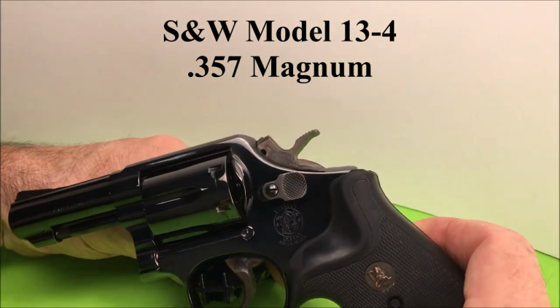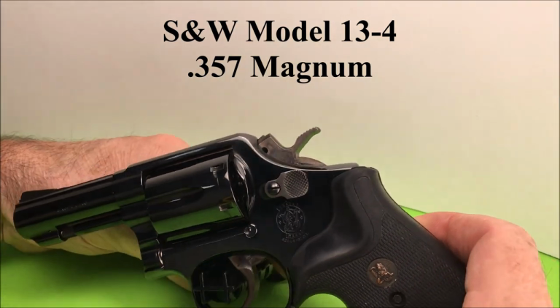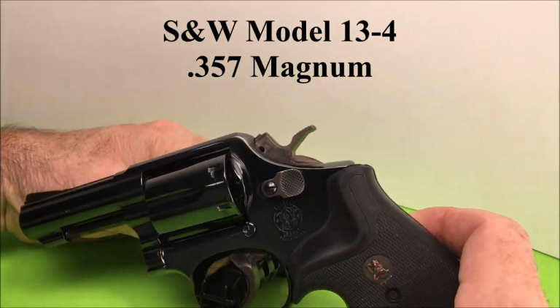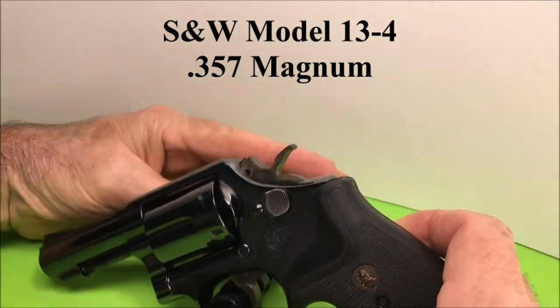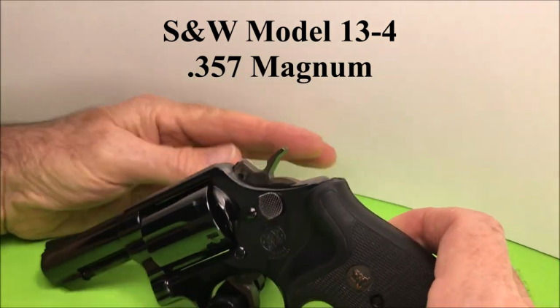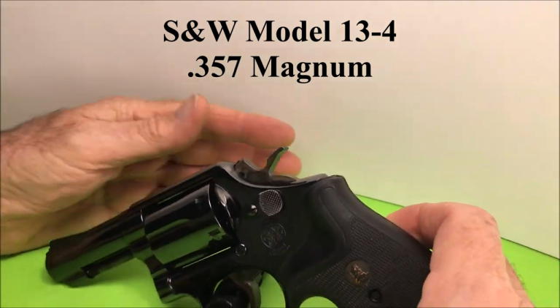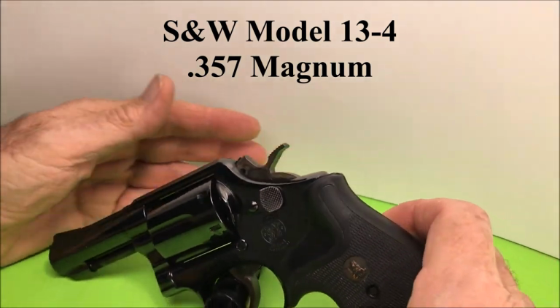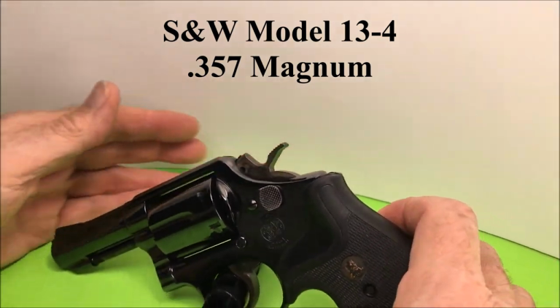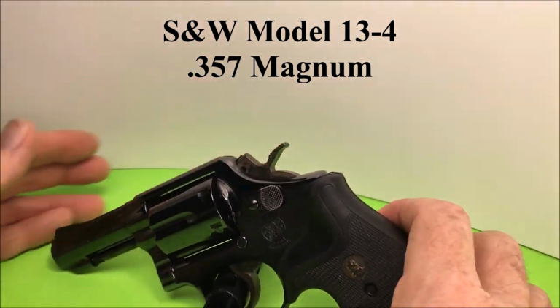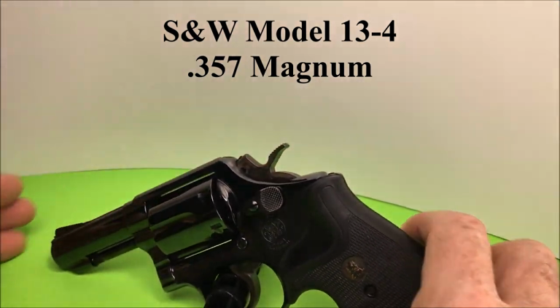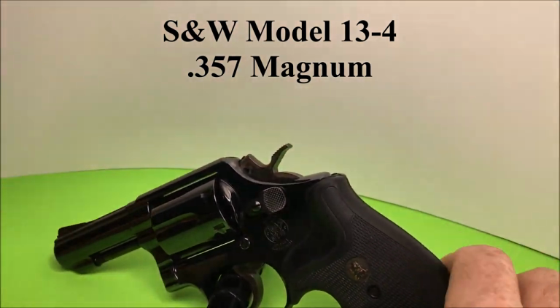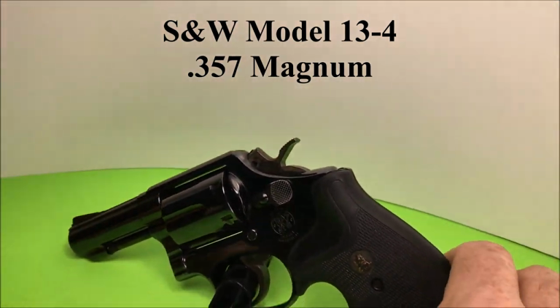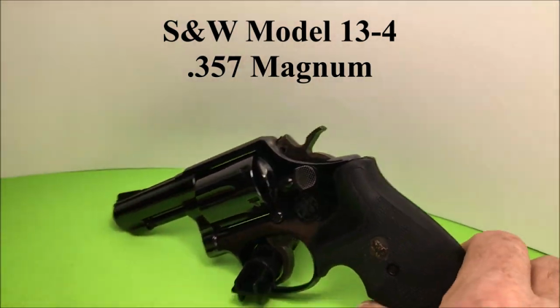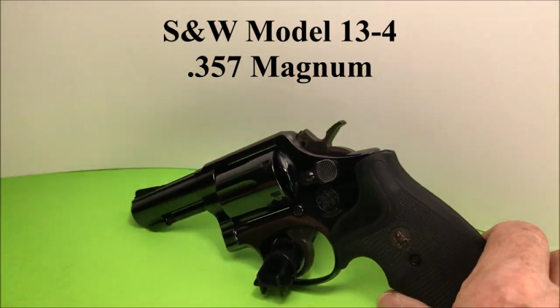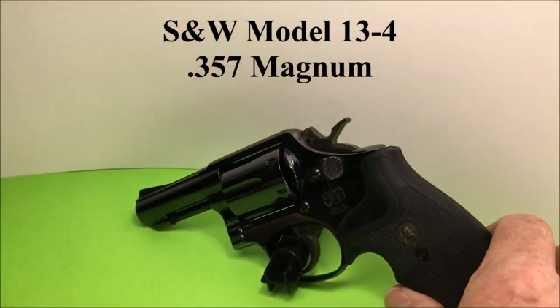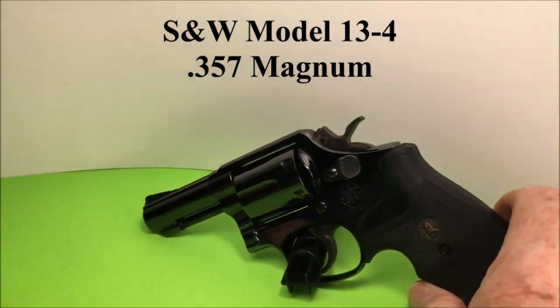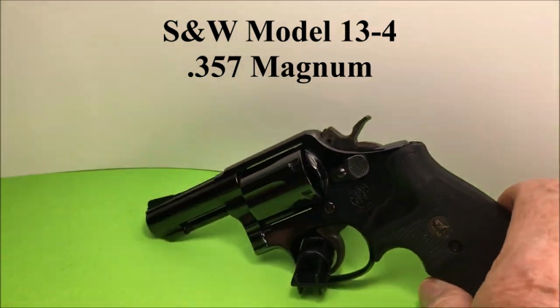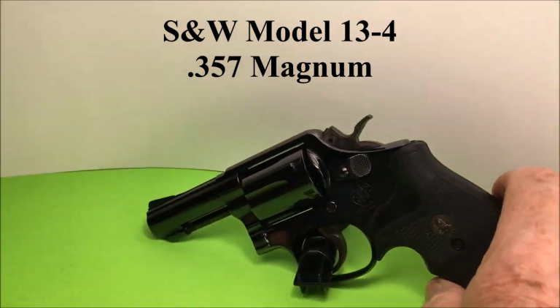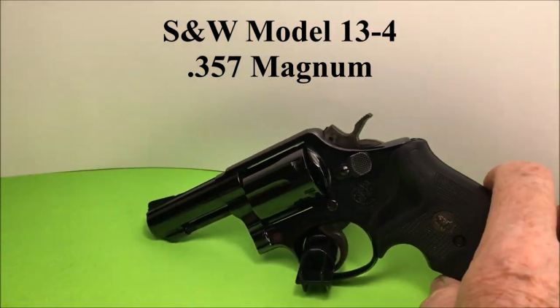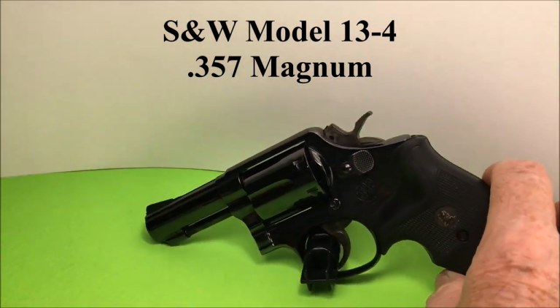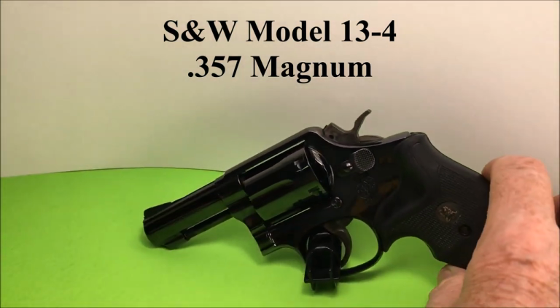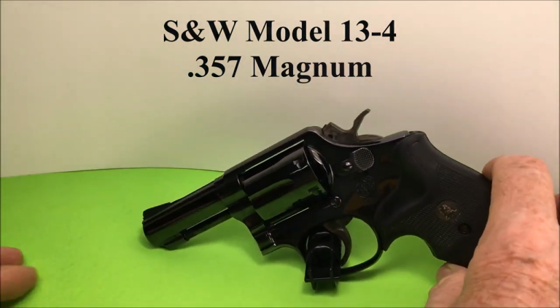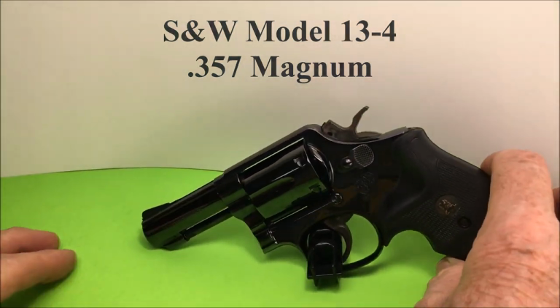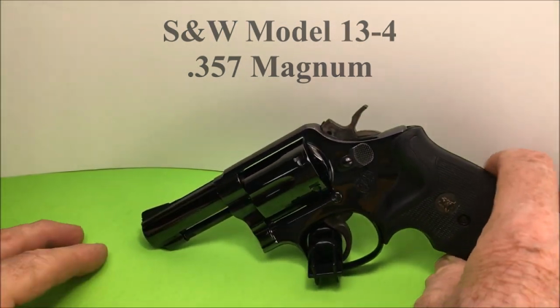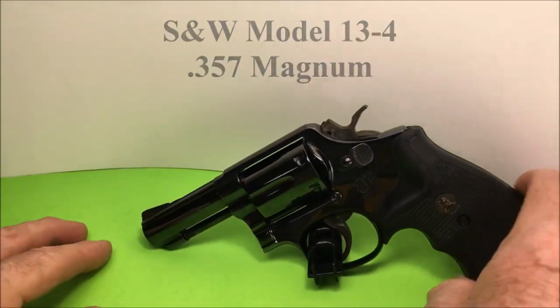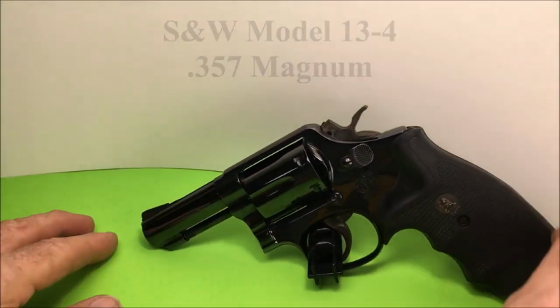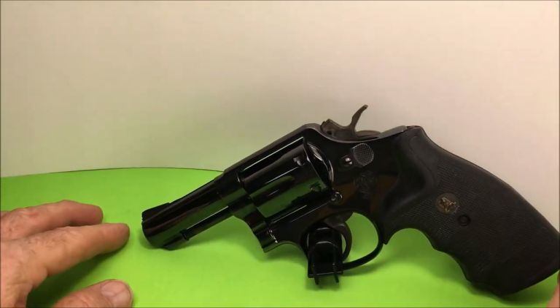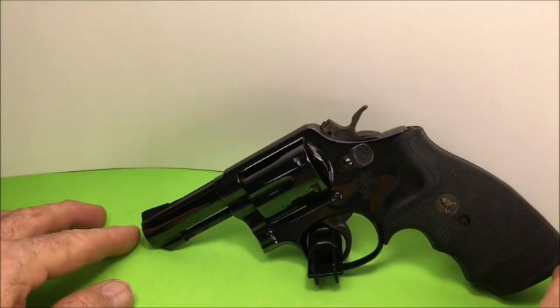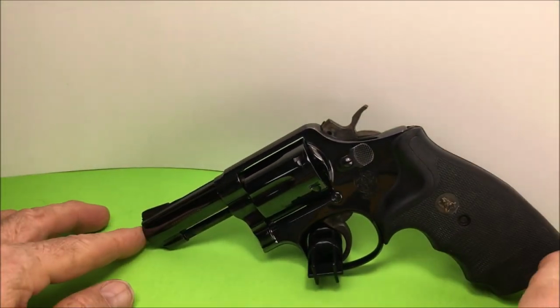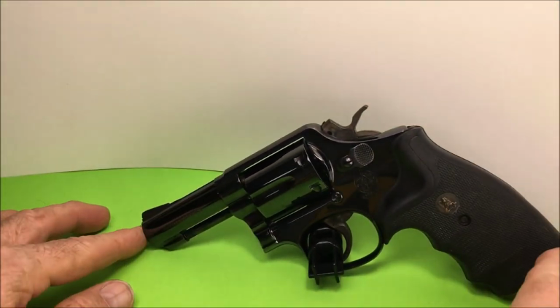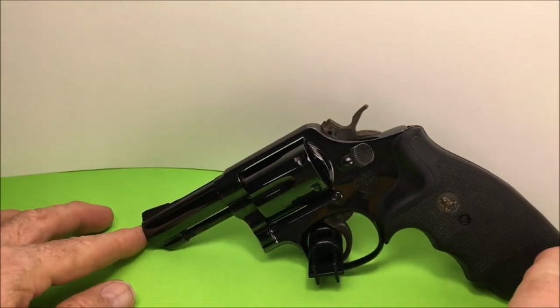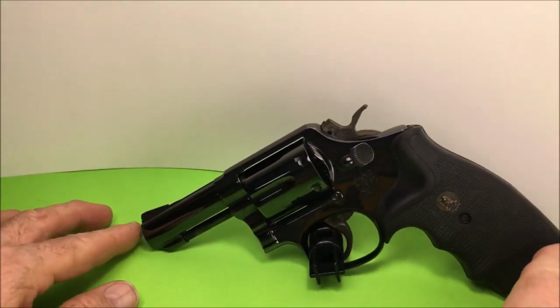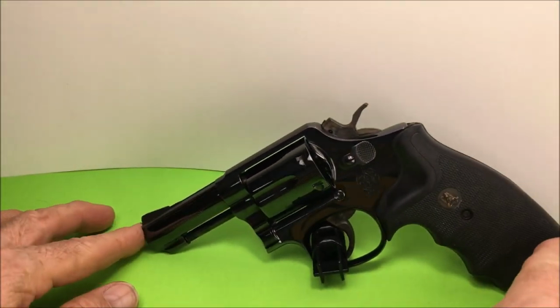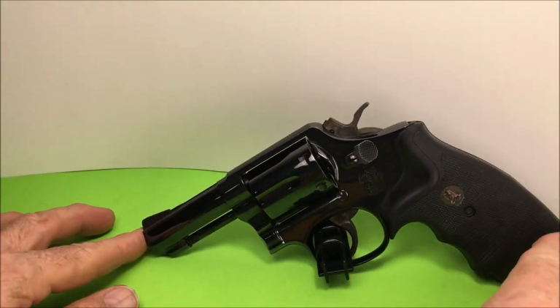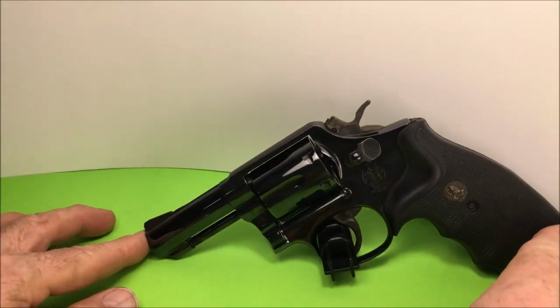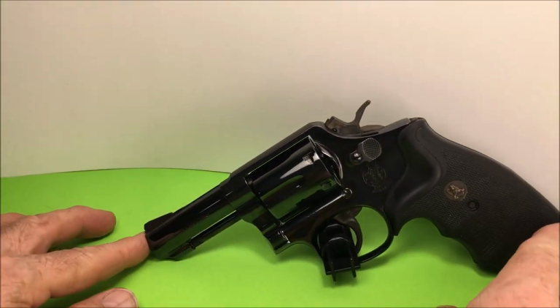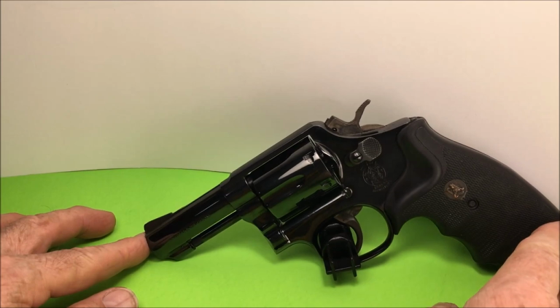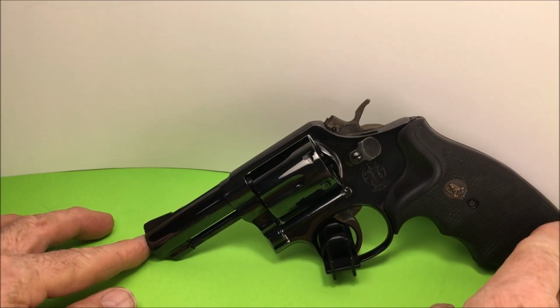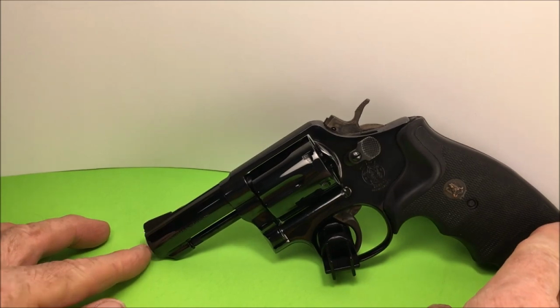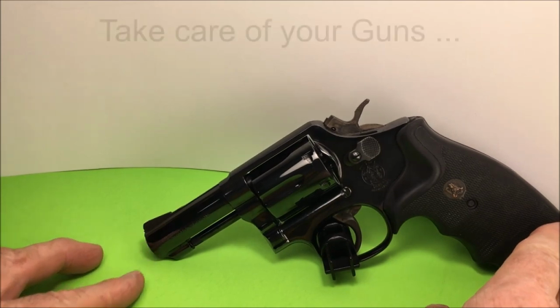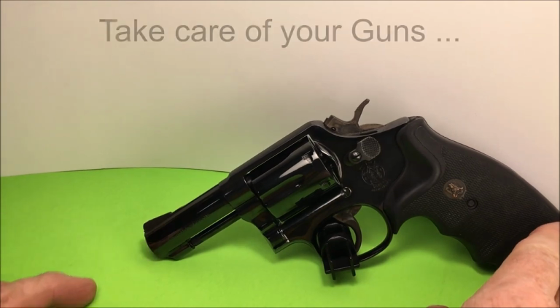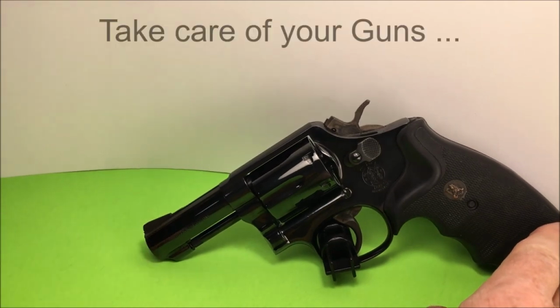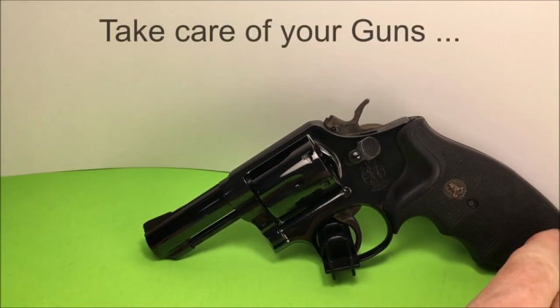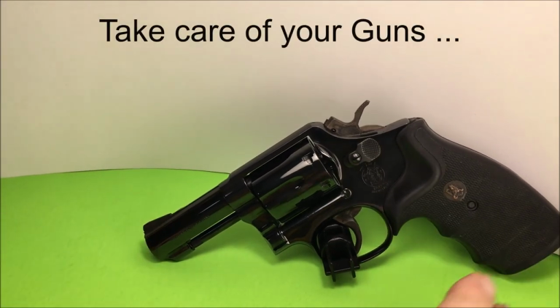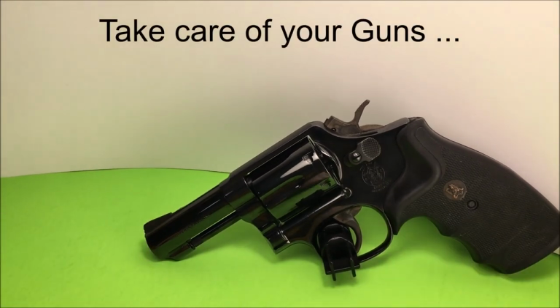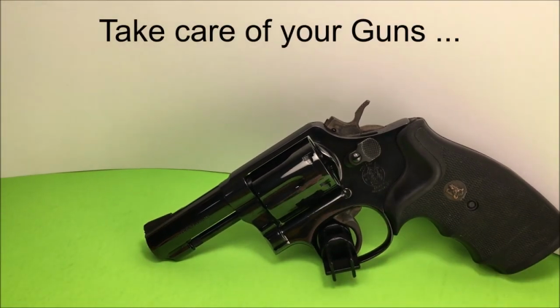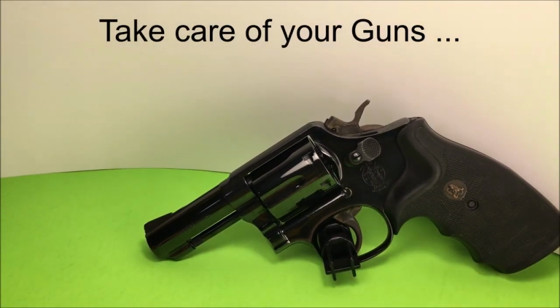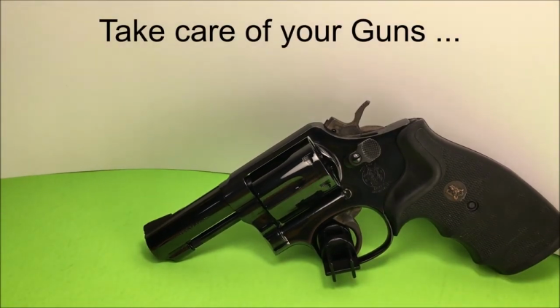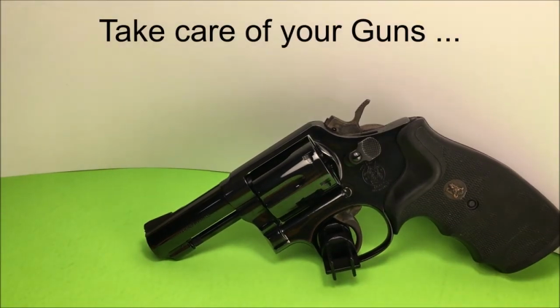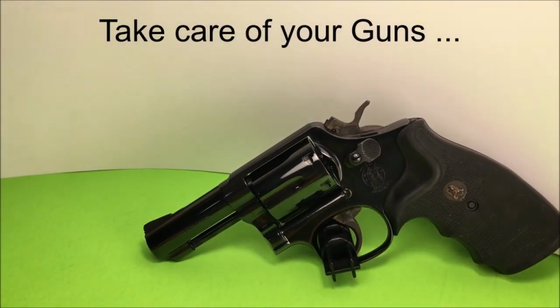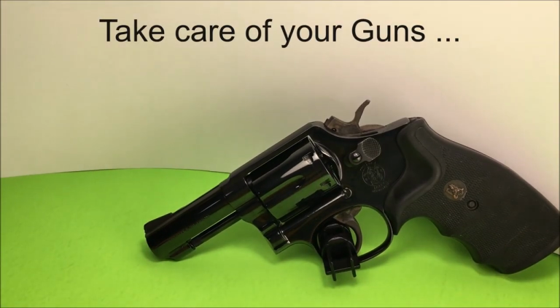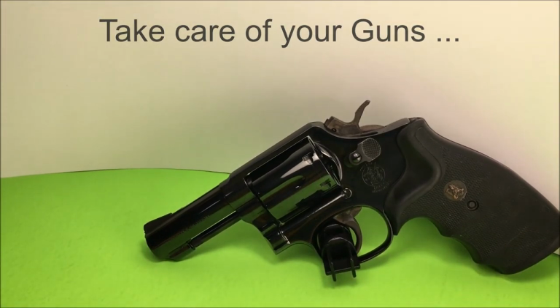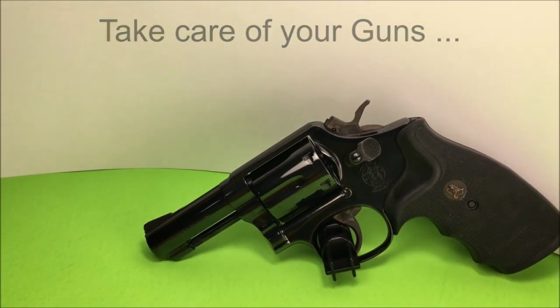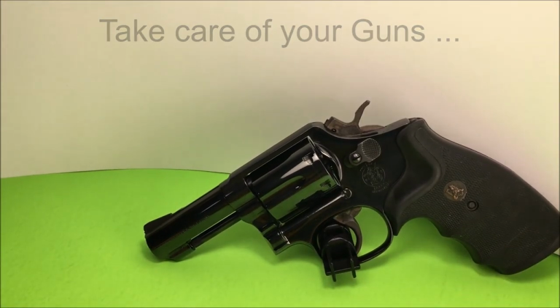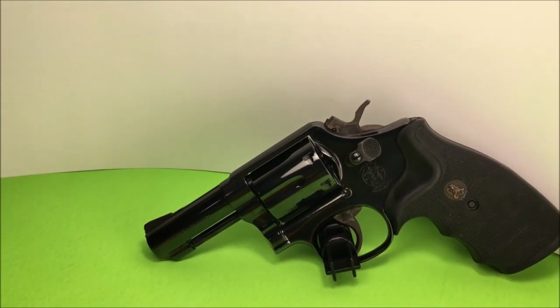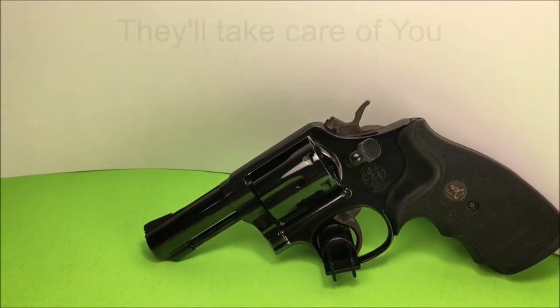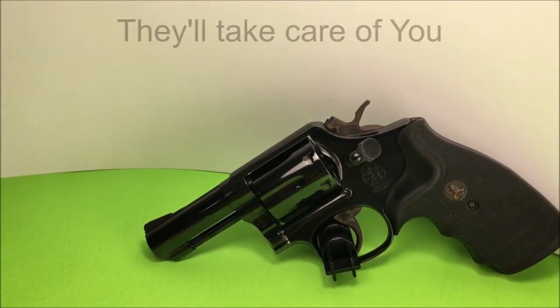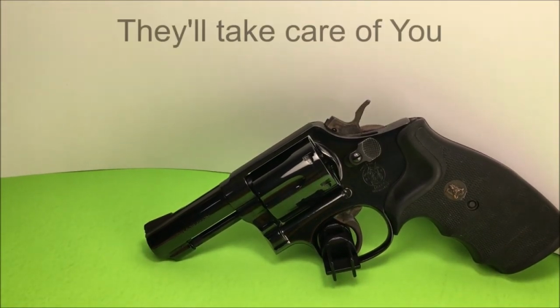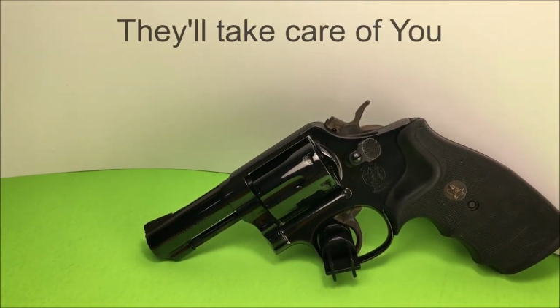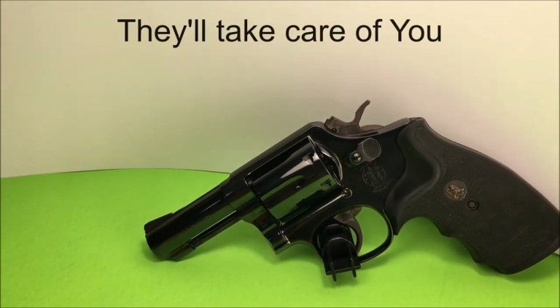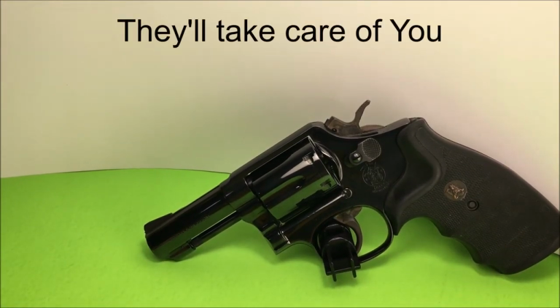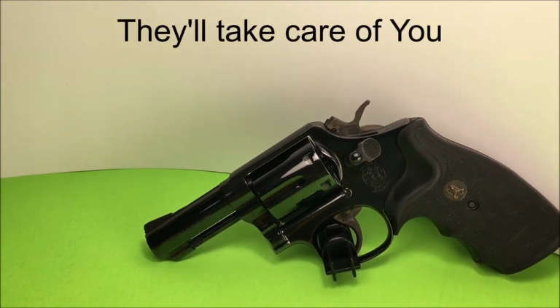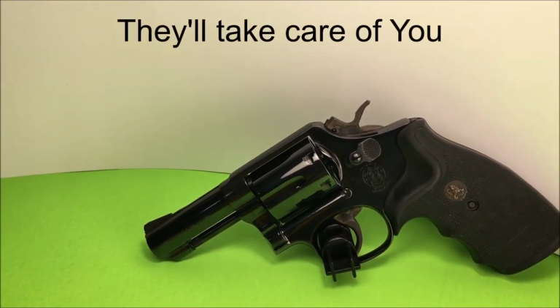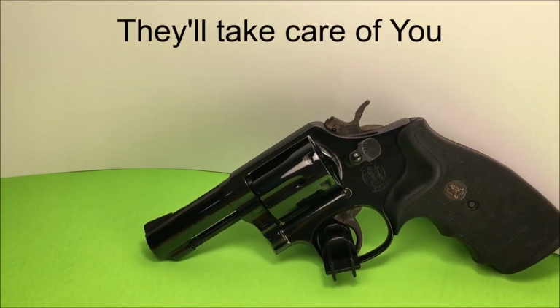Model 13-4. Take care of your guns, they'll take care of you.